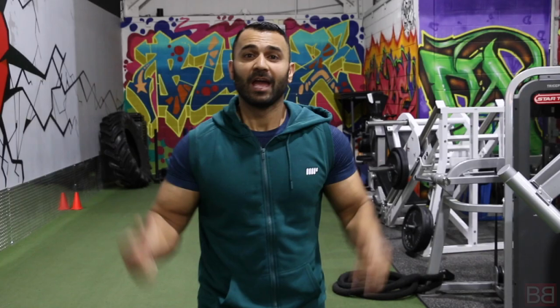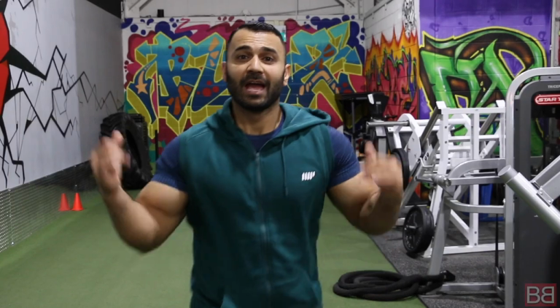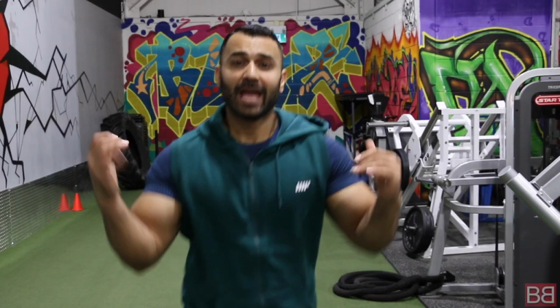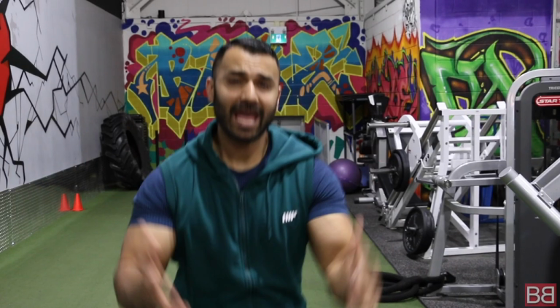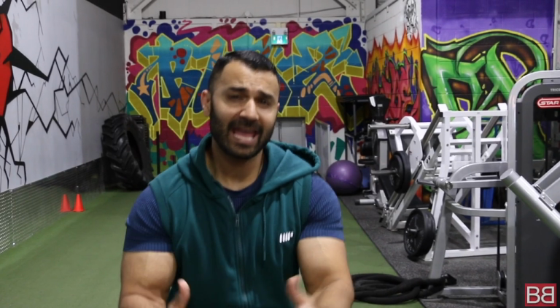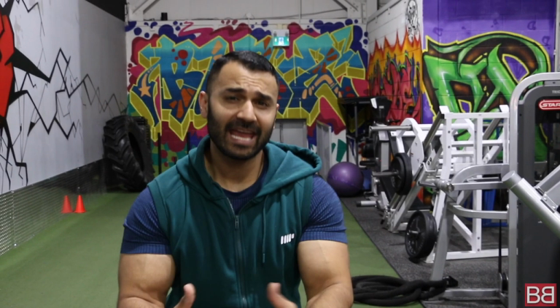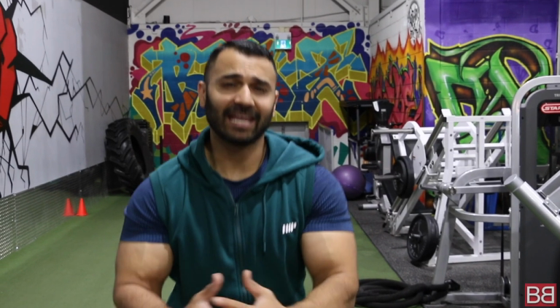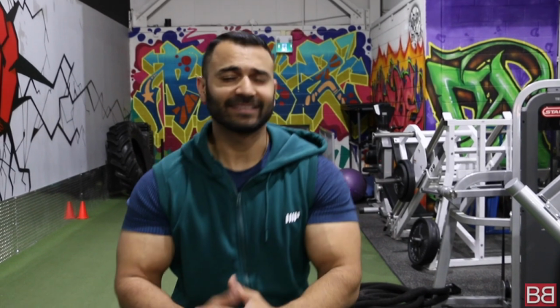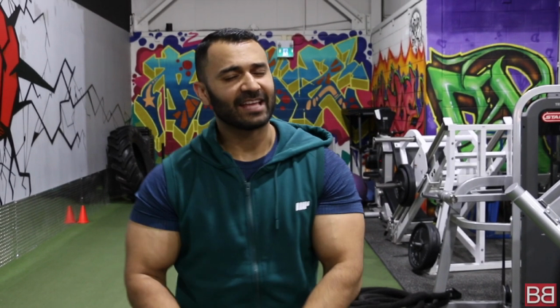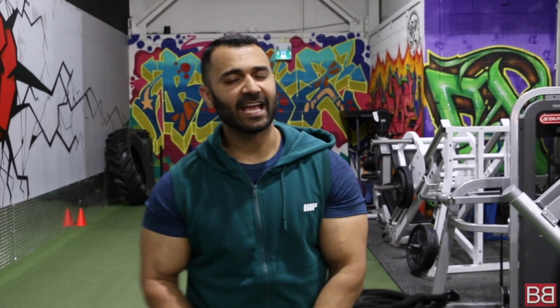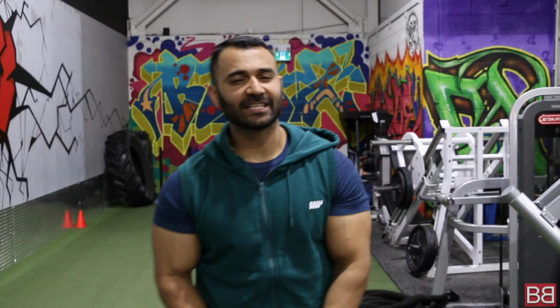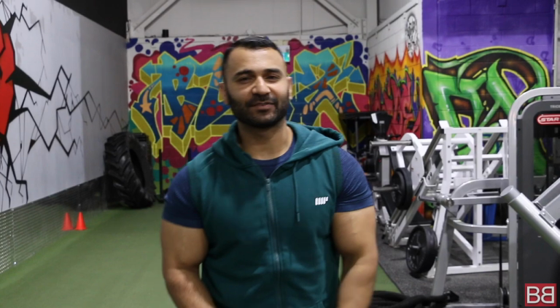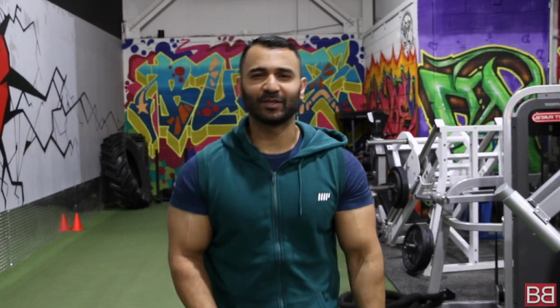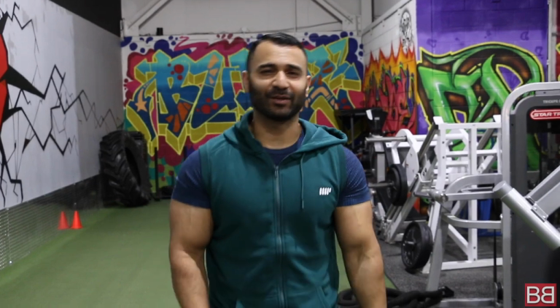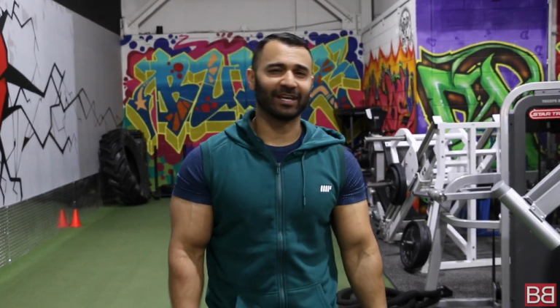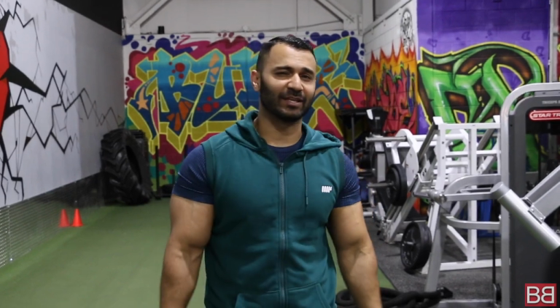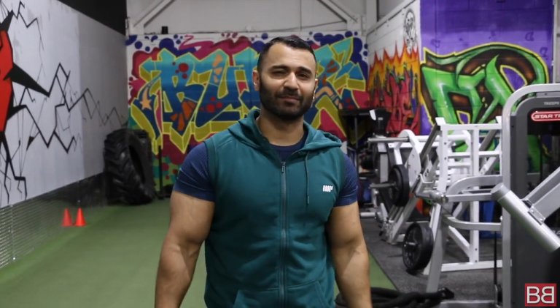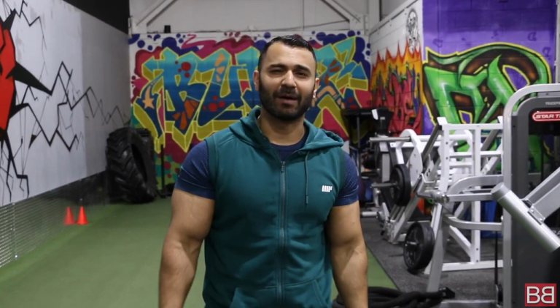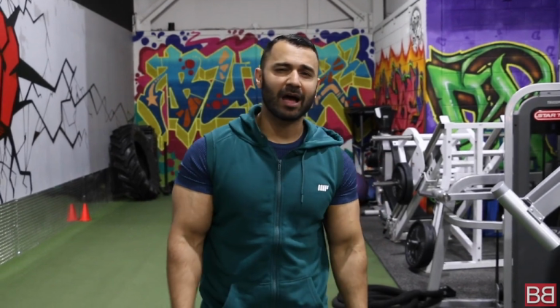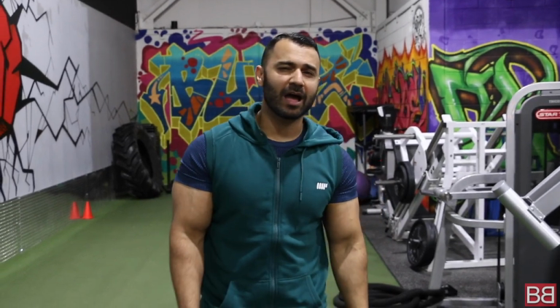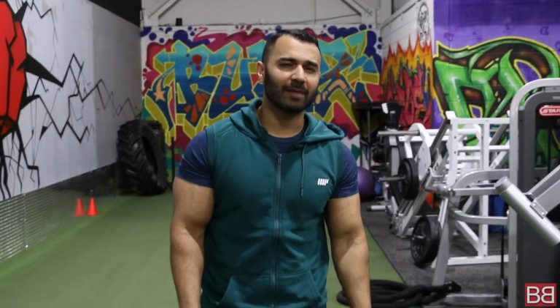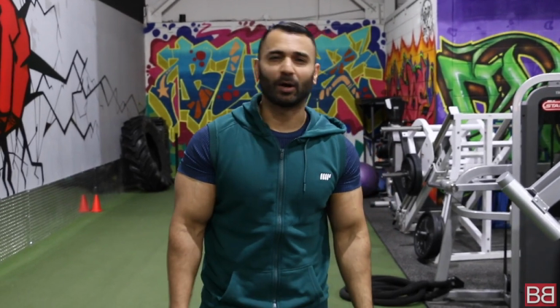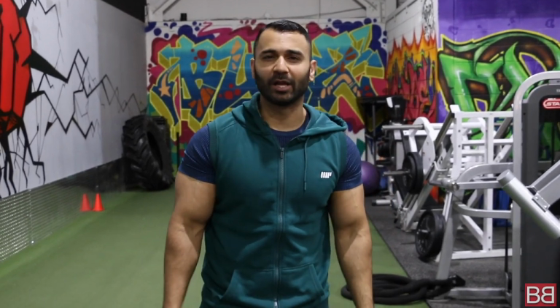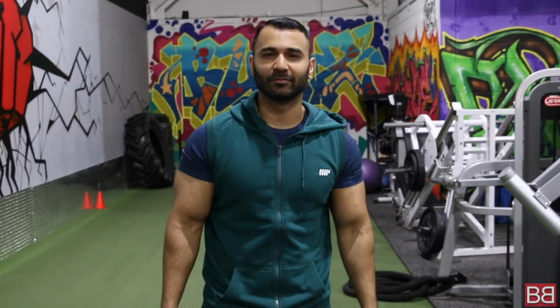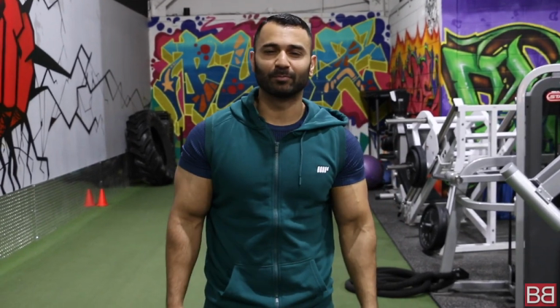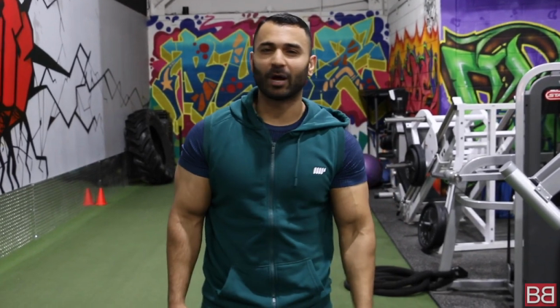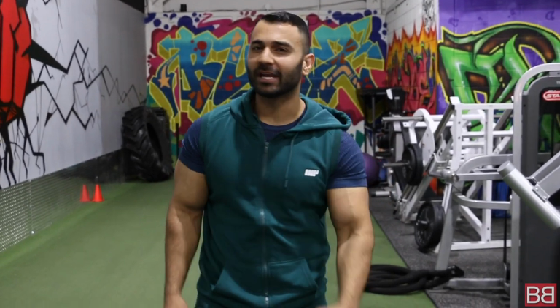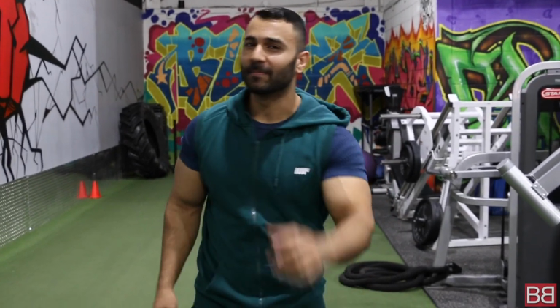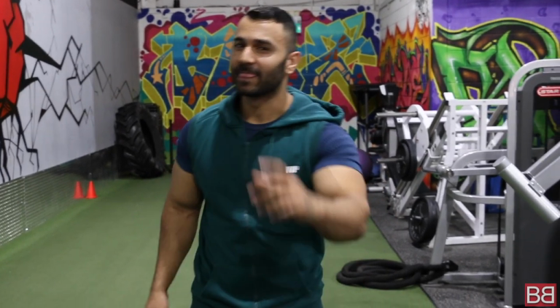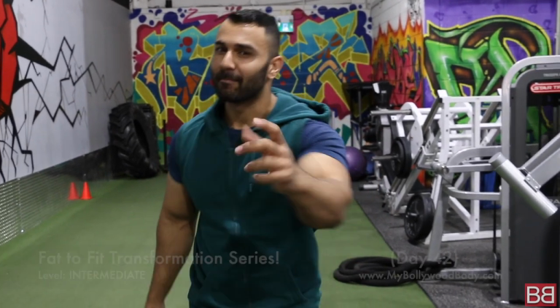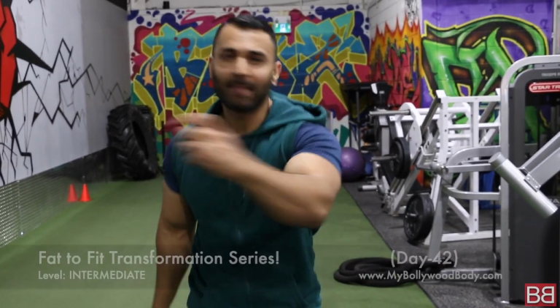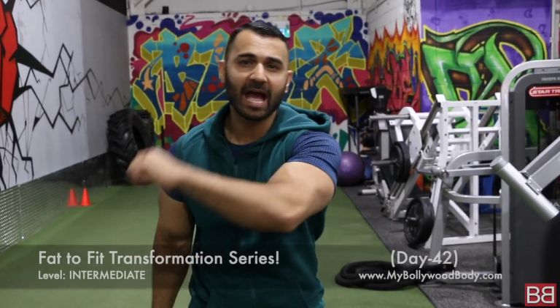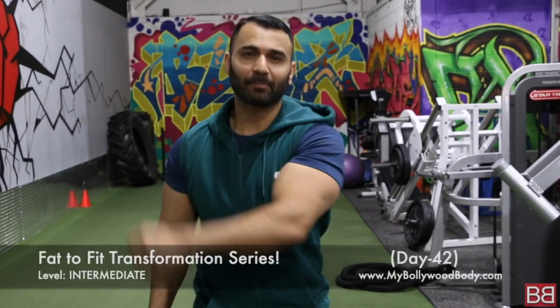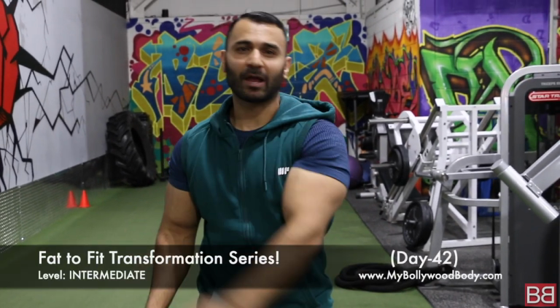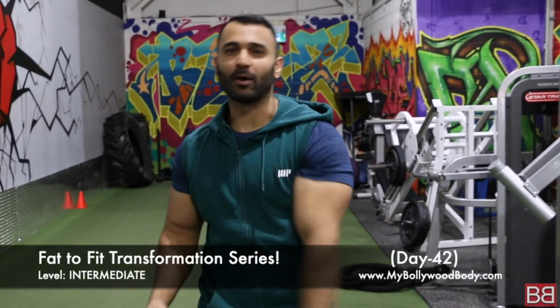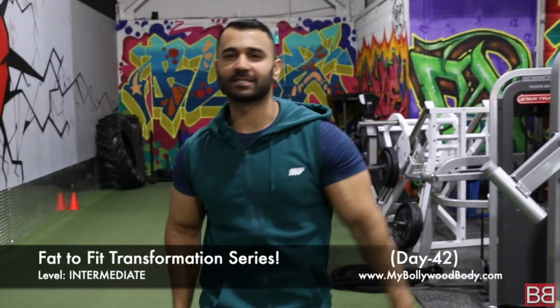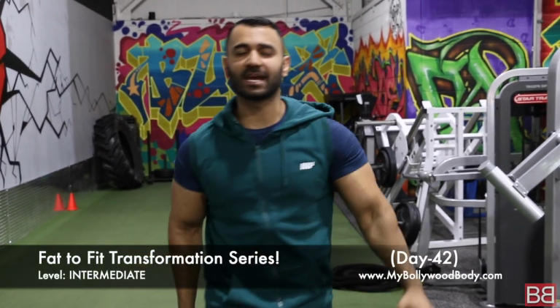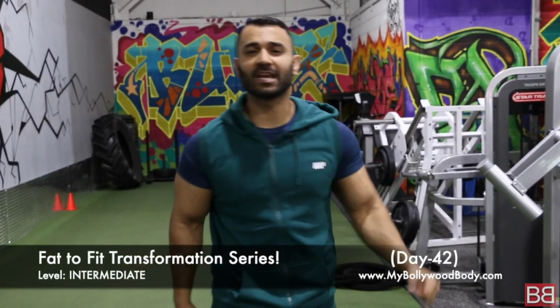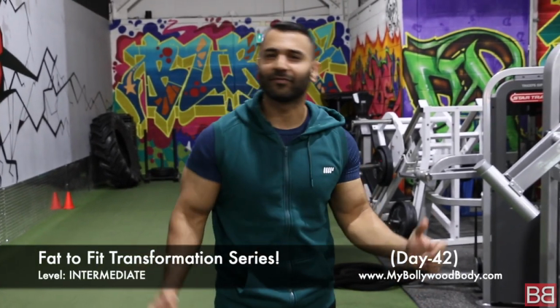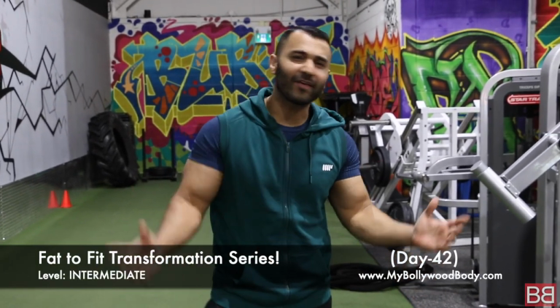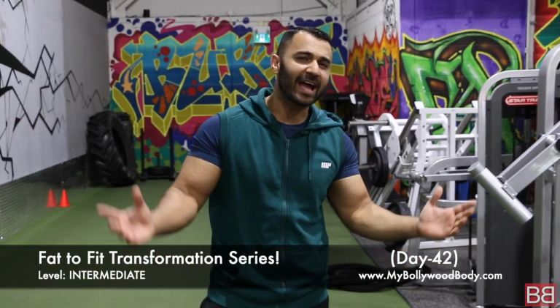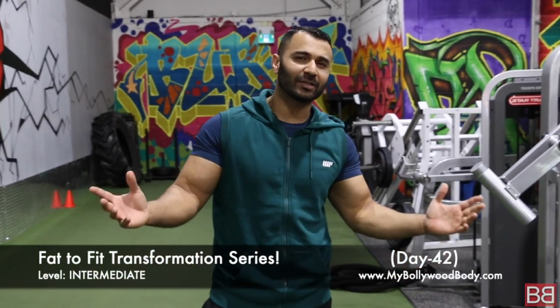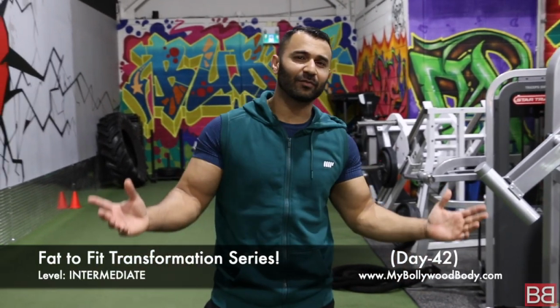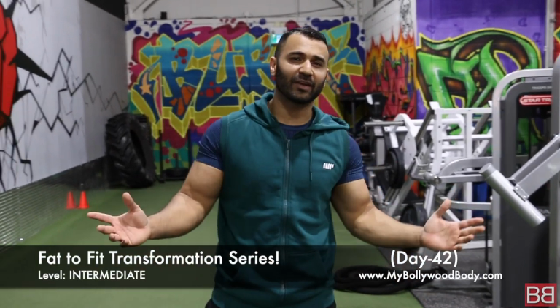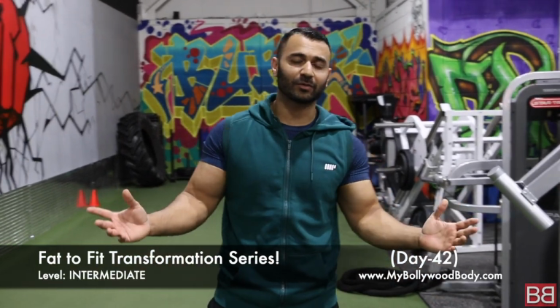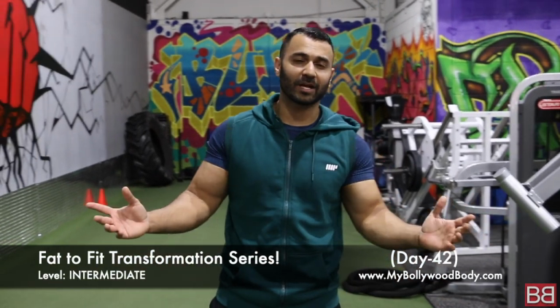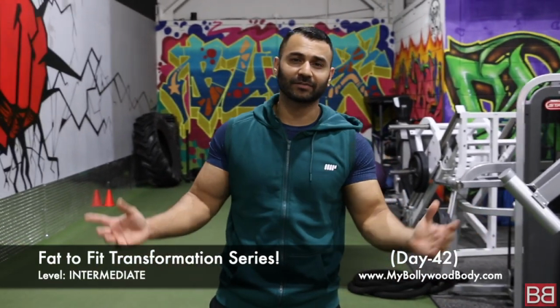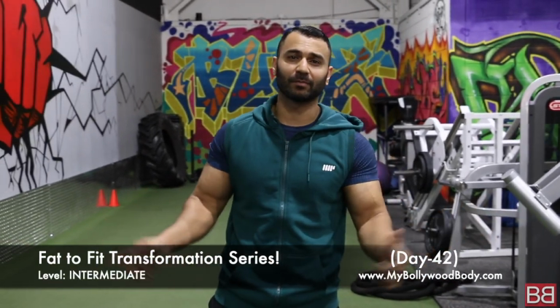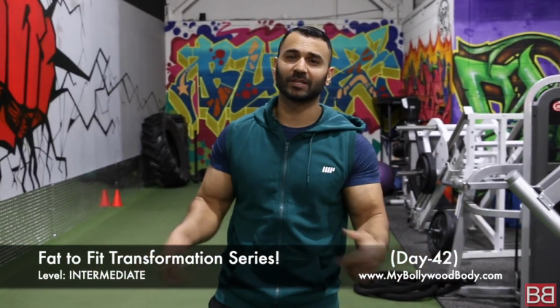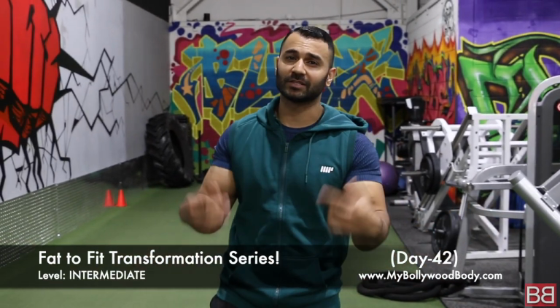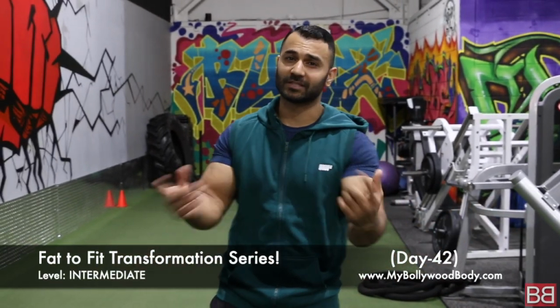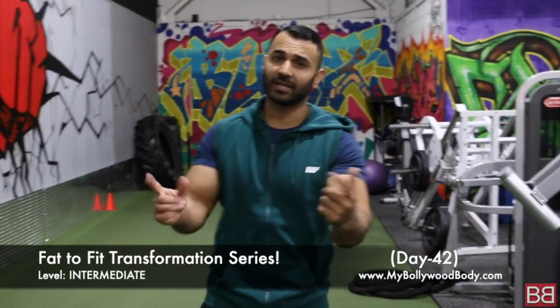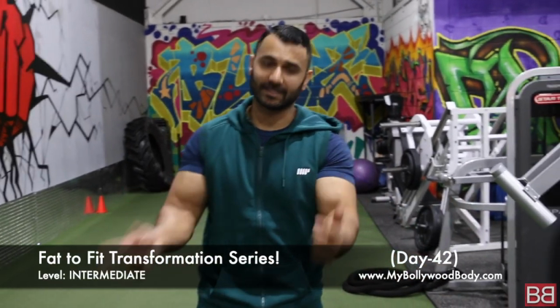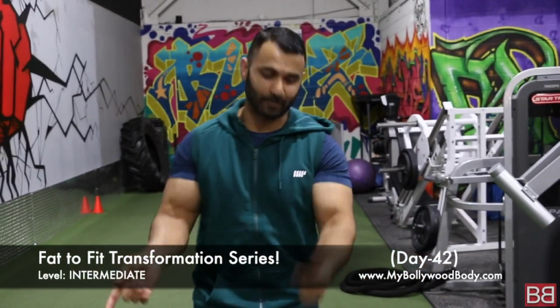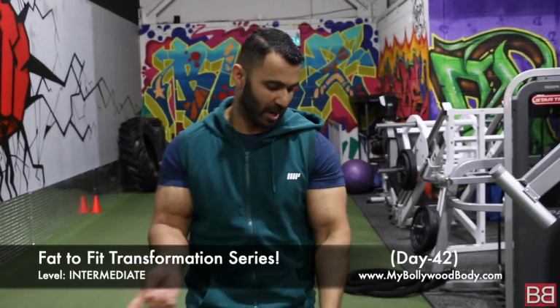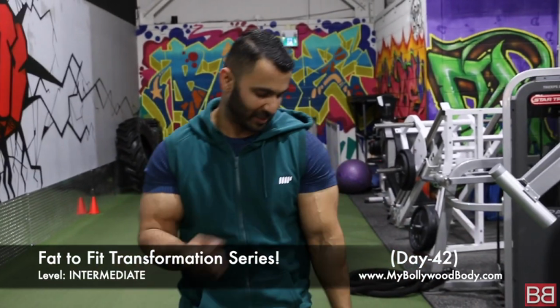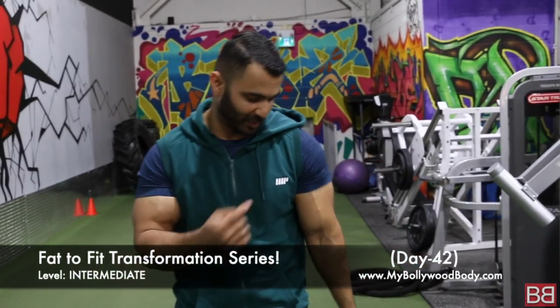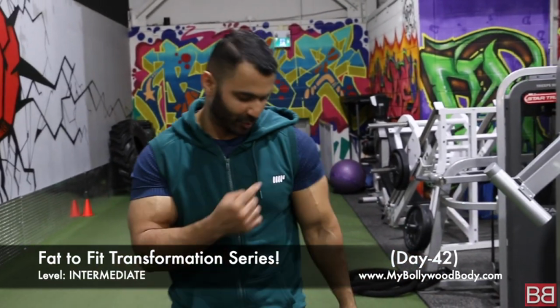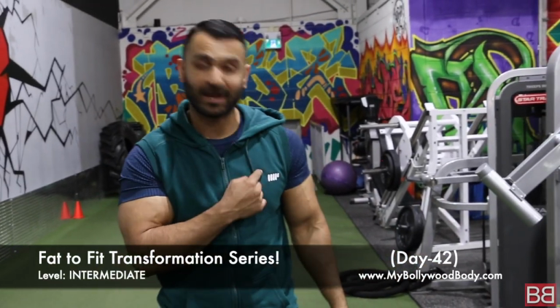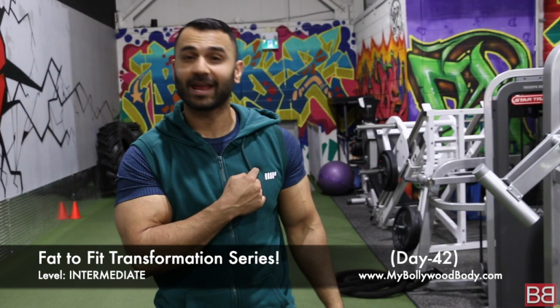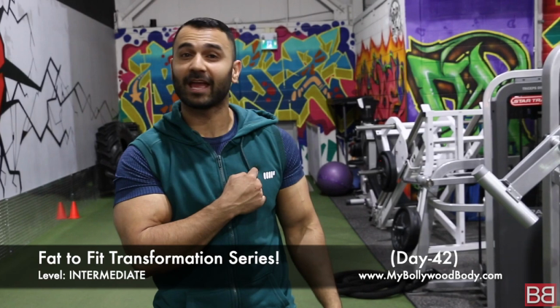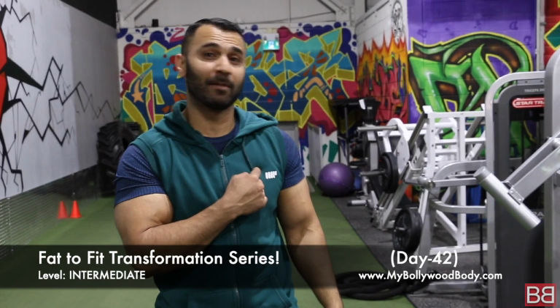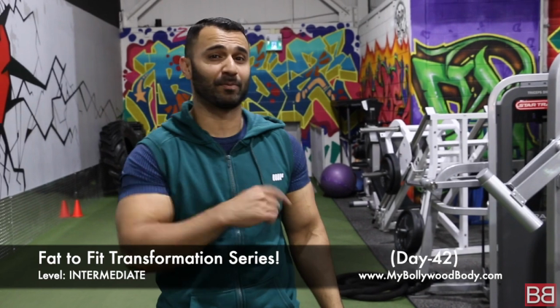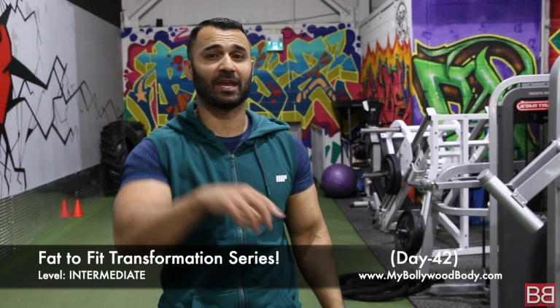Hey! Thanks for tuning into my Bollywood Body. I am your host Sunny. Fat to Fit Transformation Series brought to you by MP.